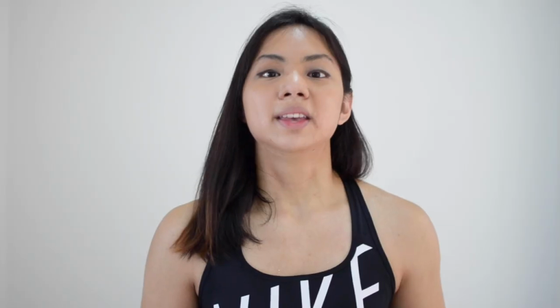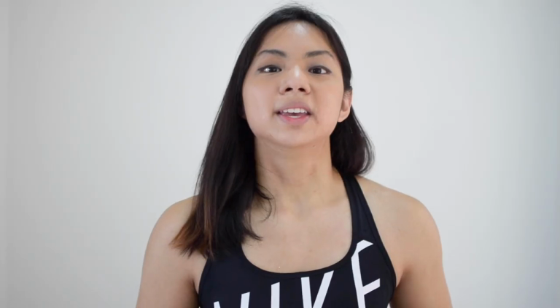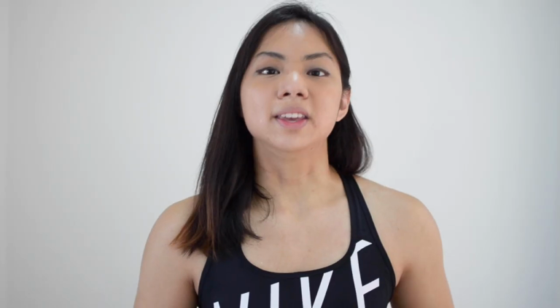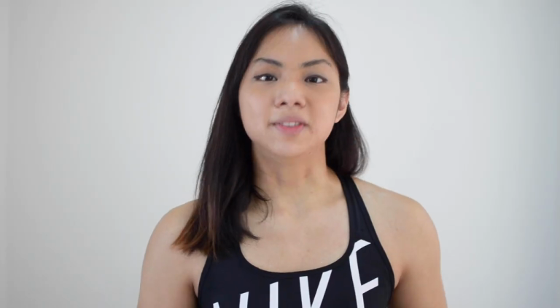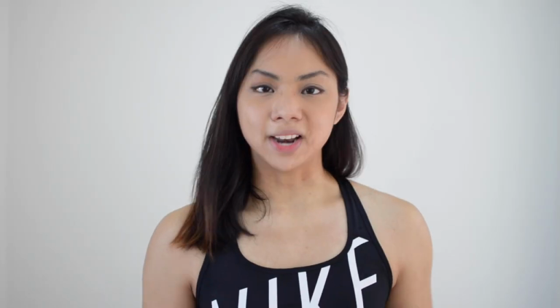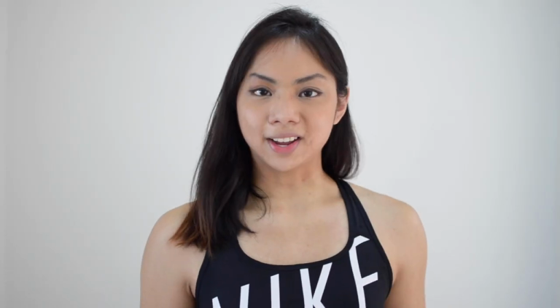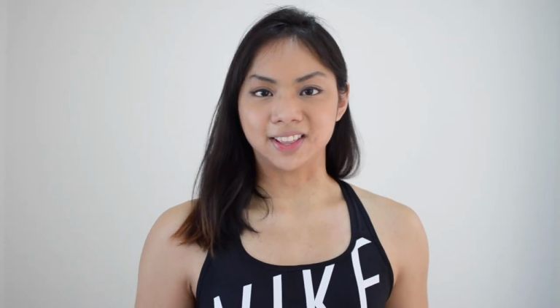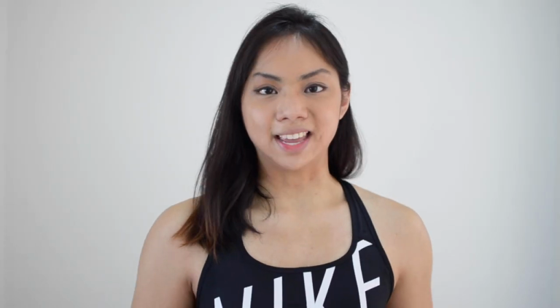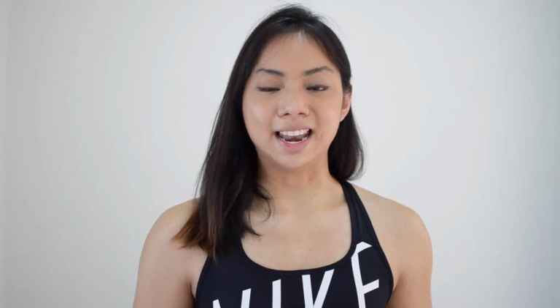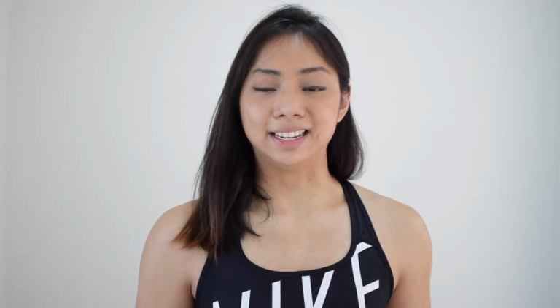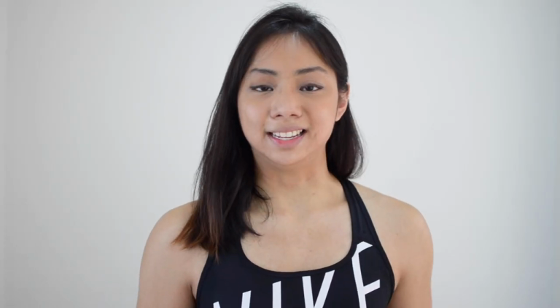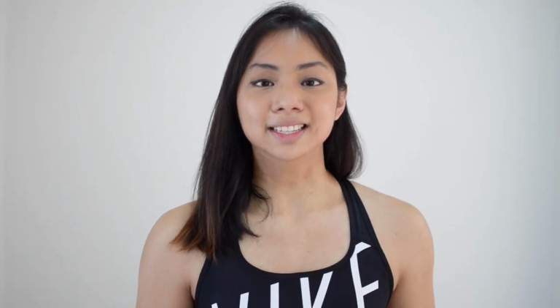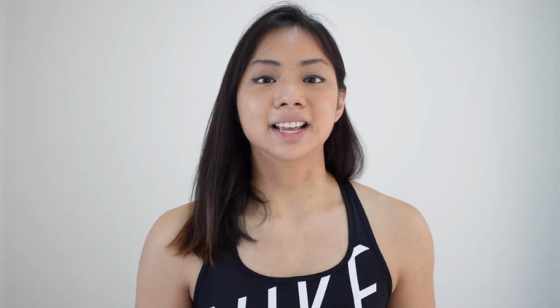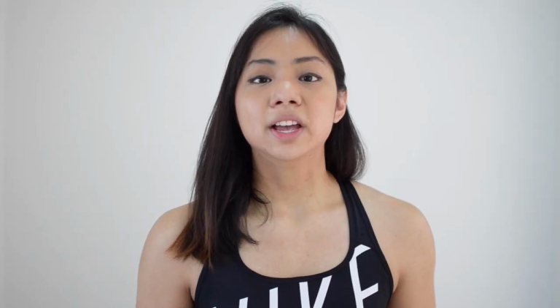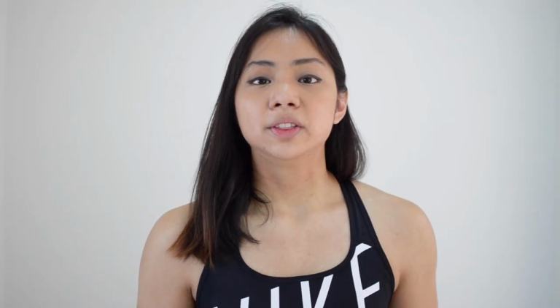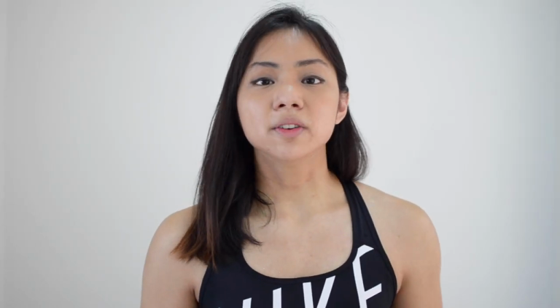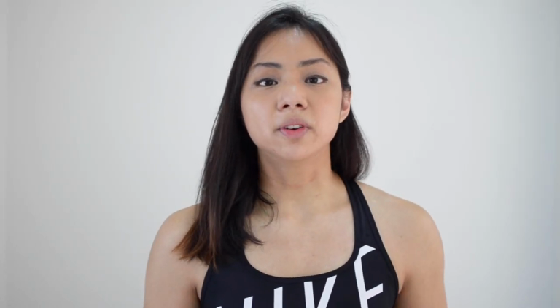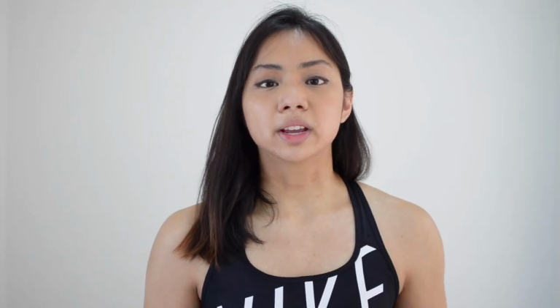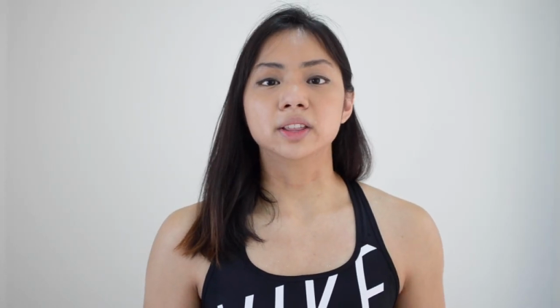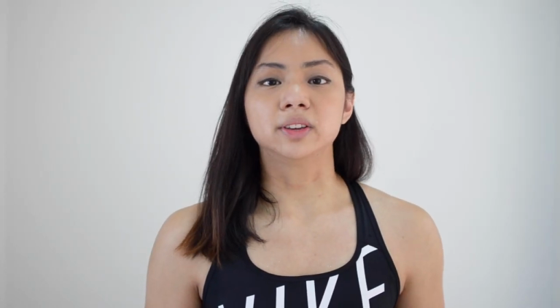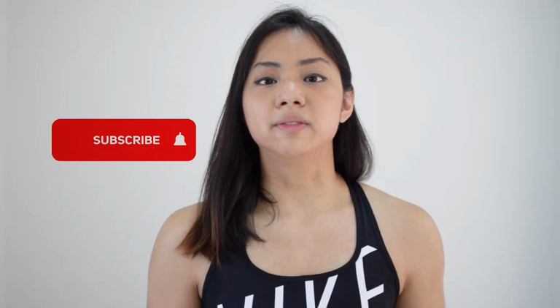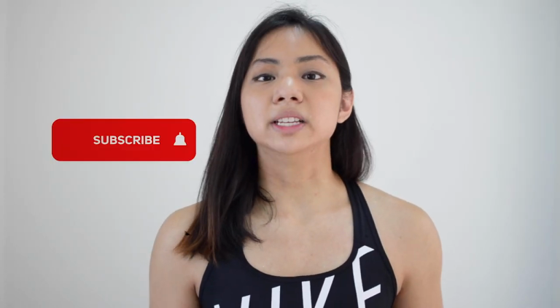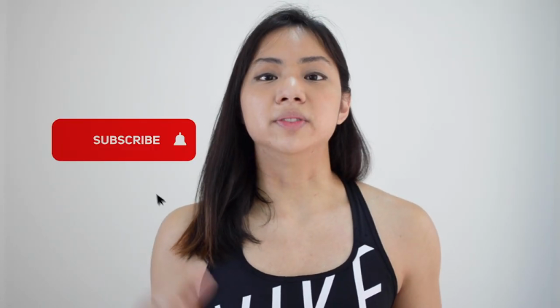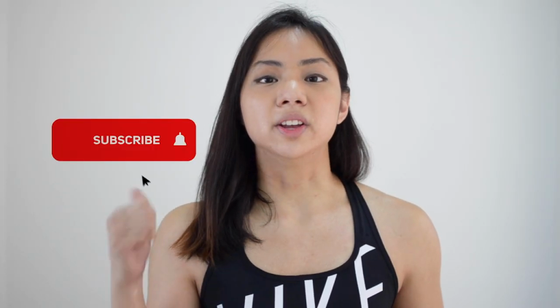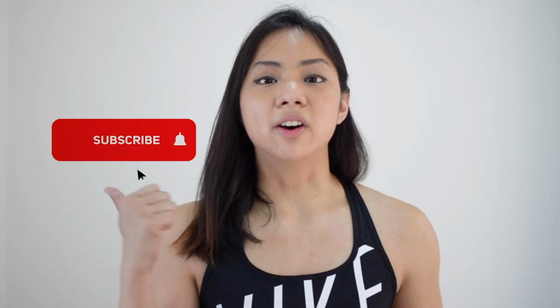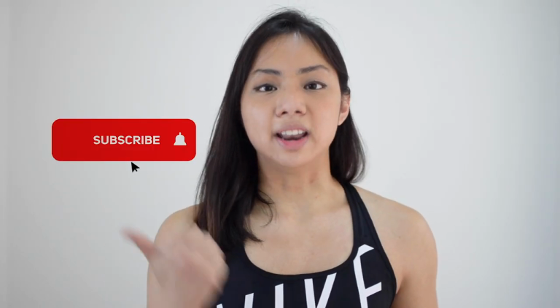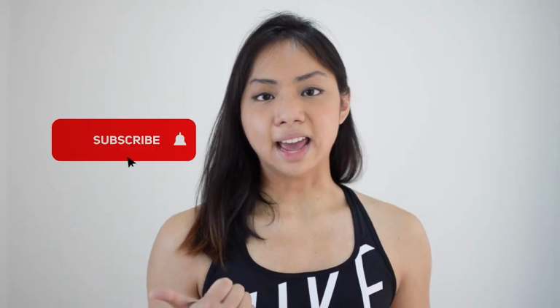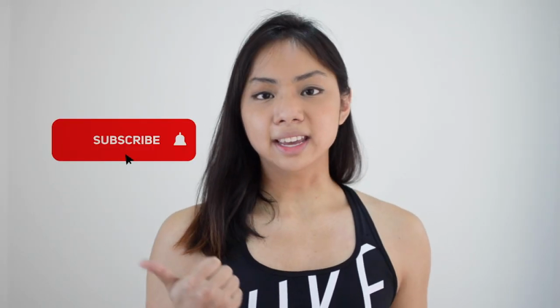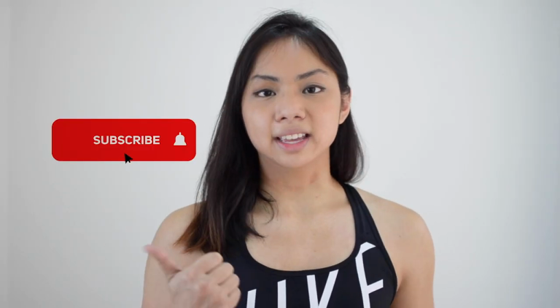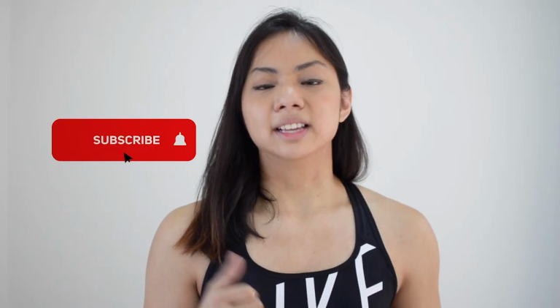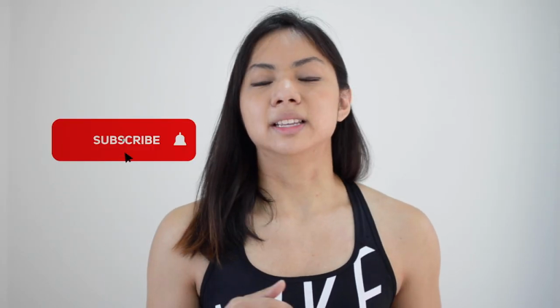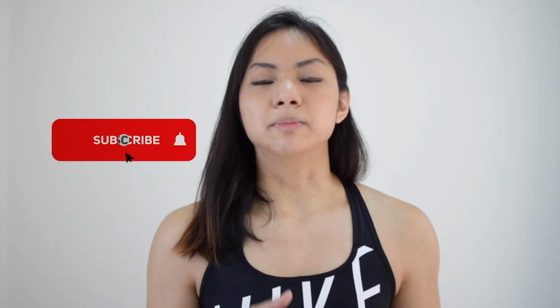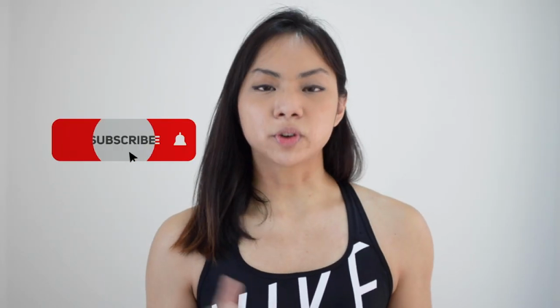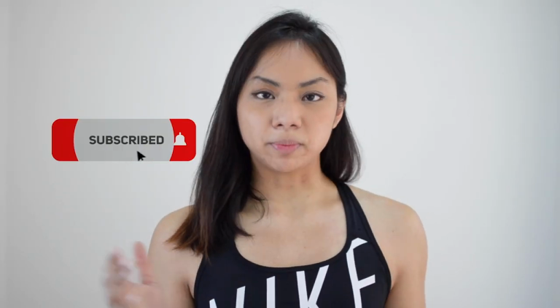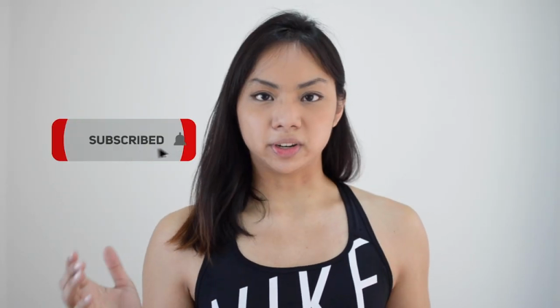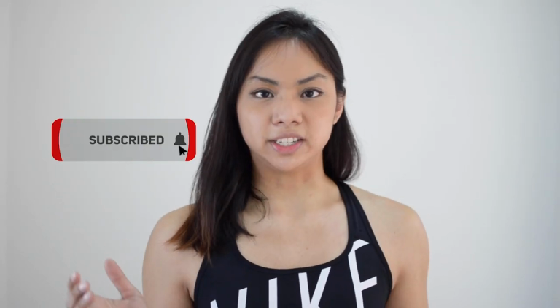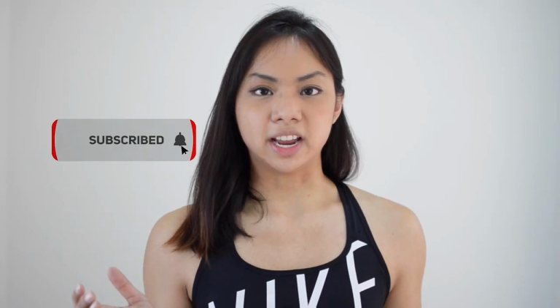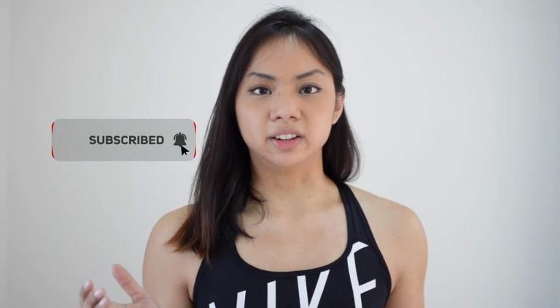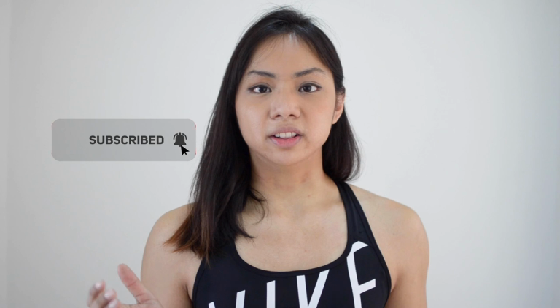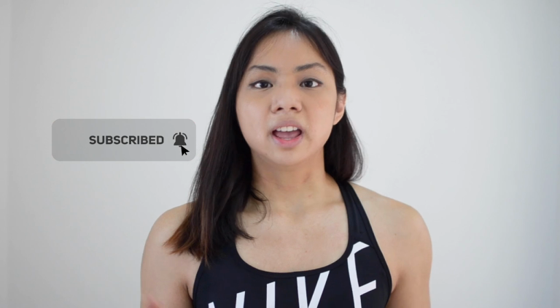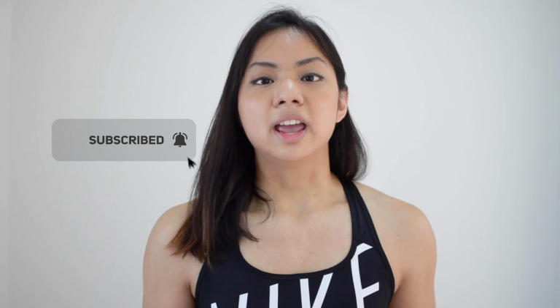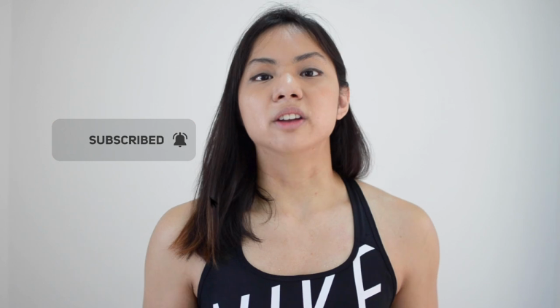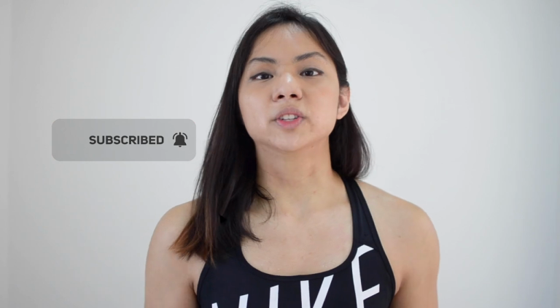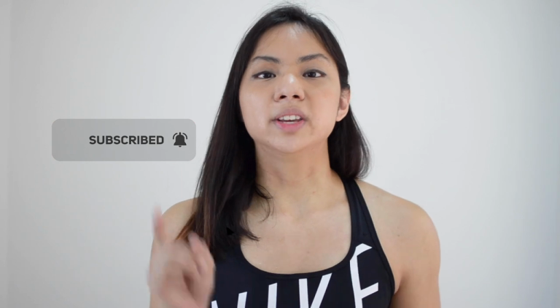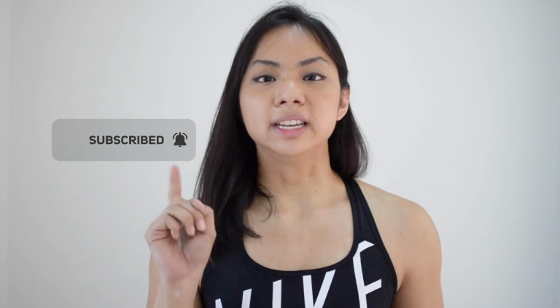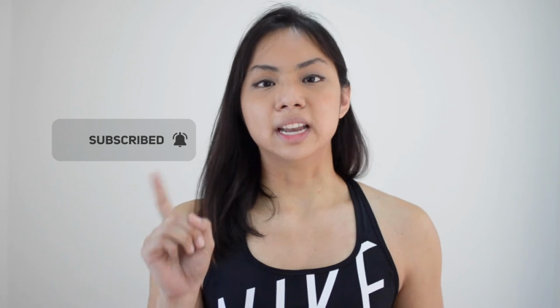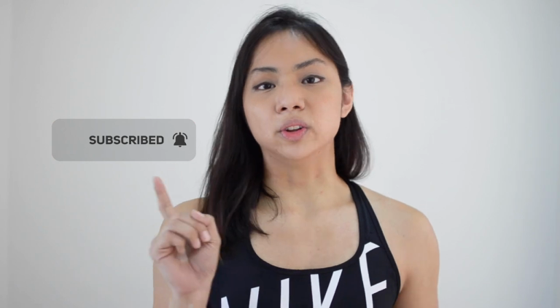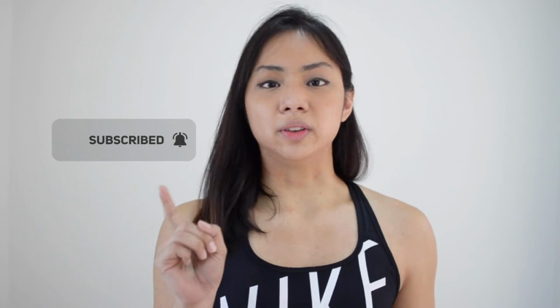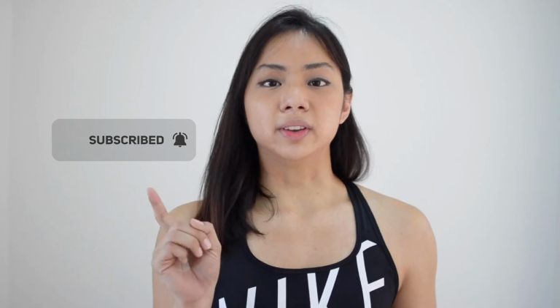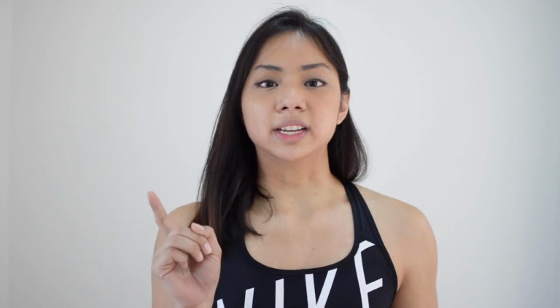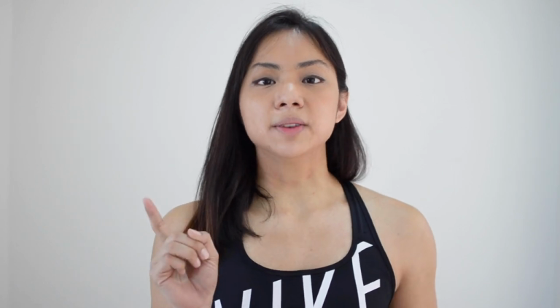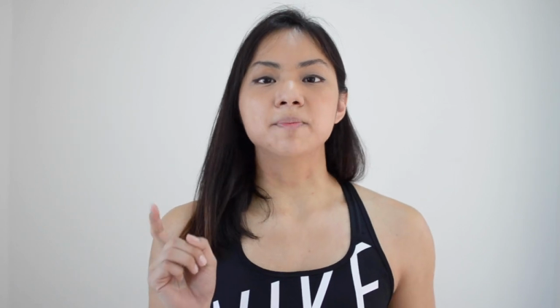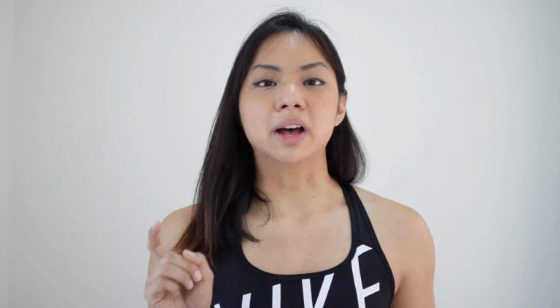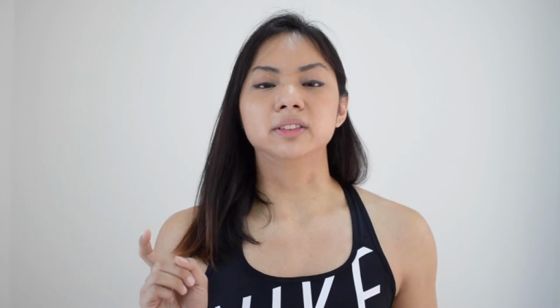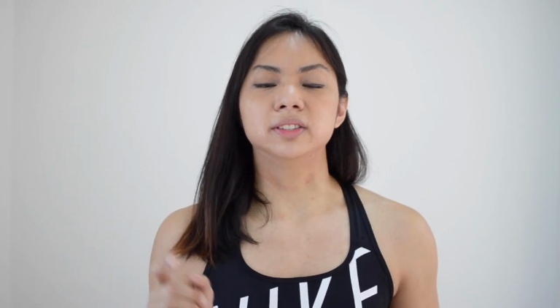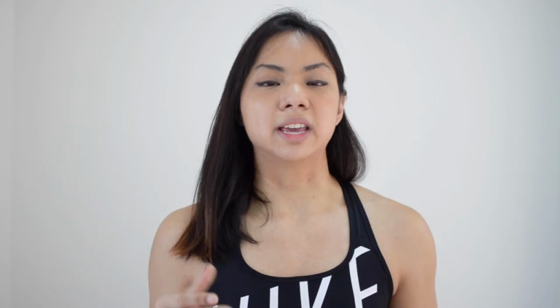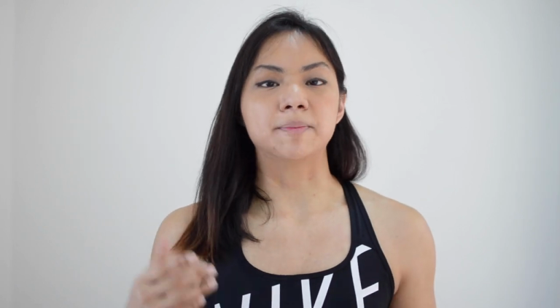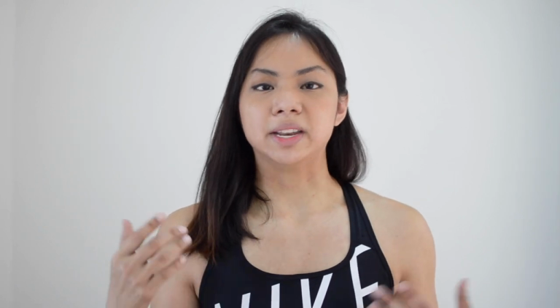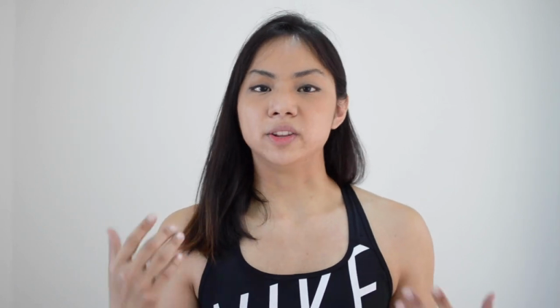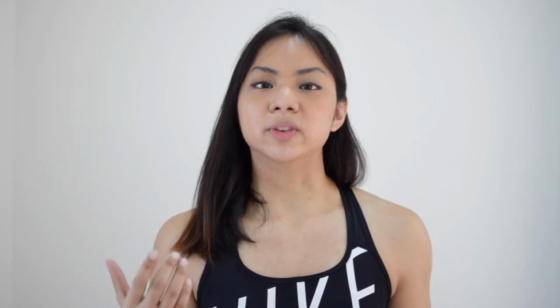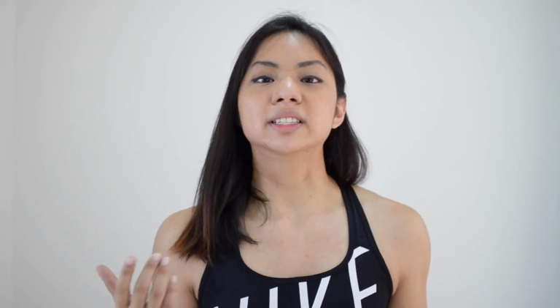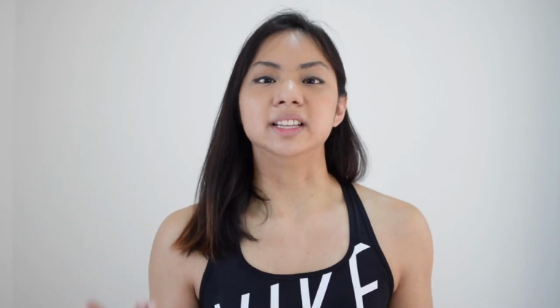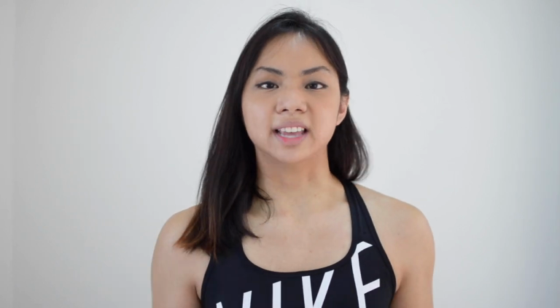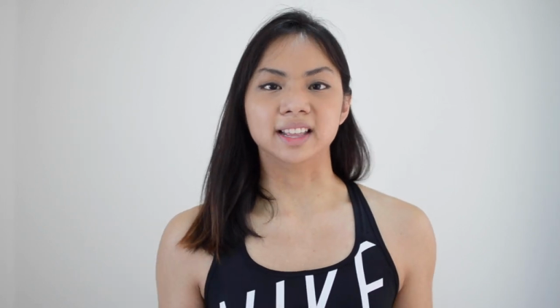If you like content like this, don't forget to give this video a like, subscribe to the channel, and also hit that notification bell to get my newest content.